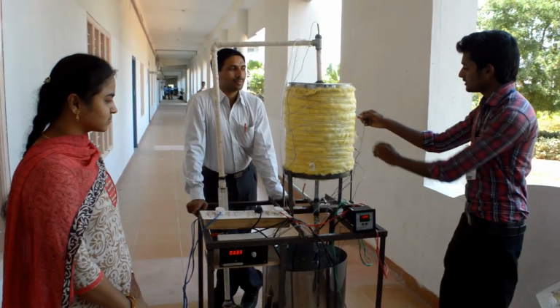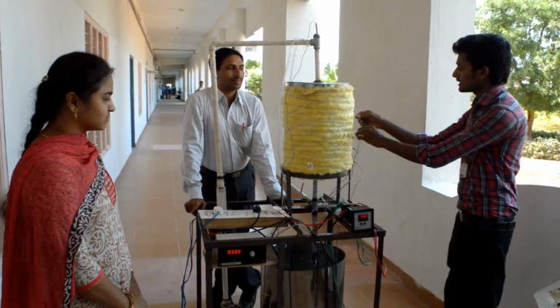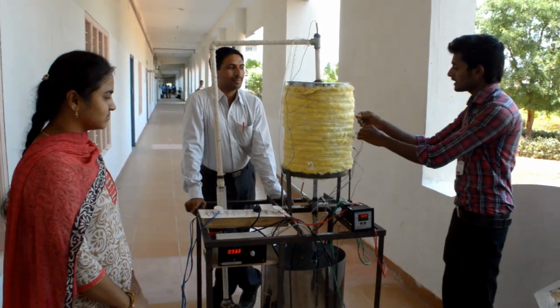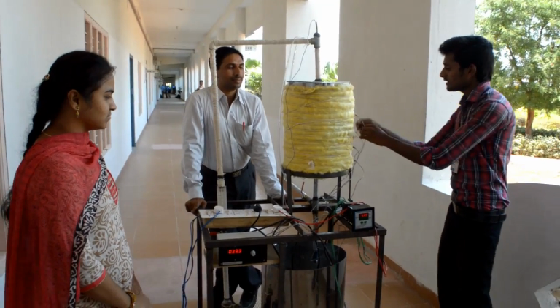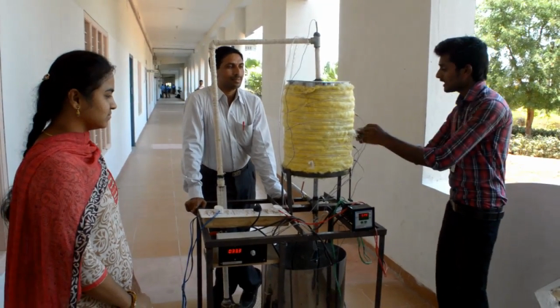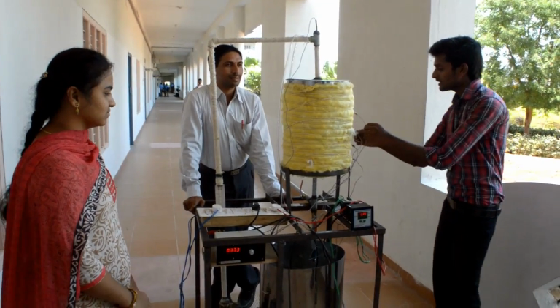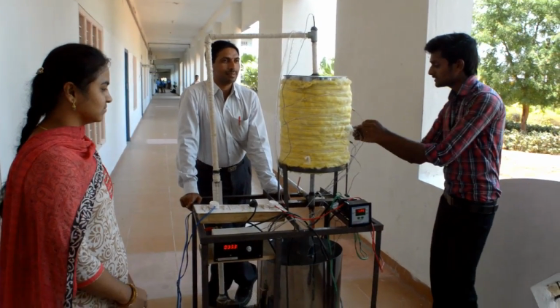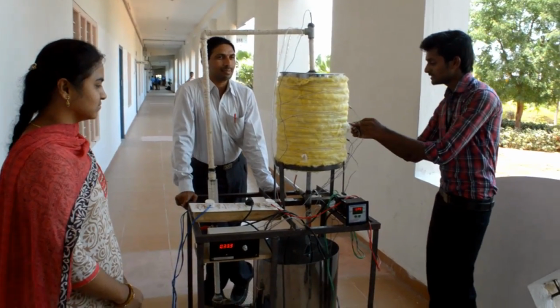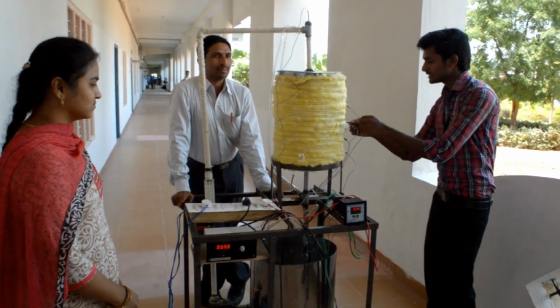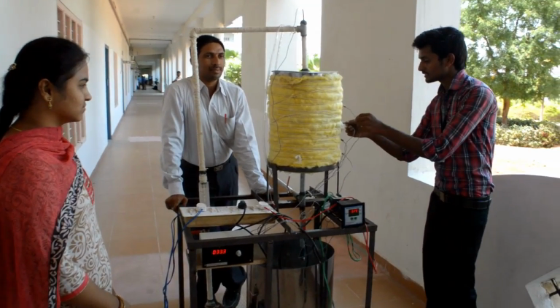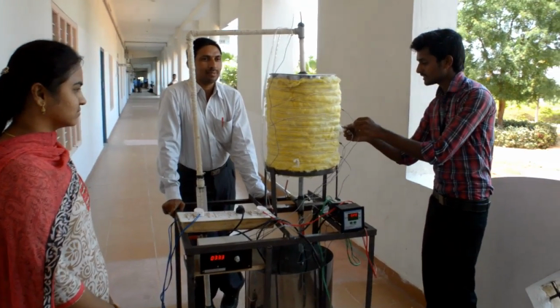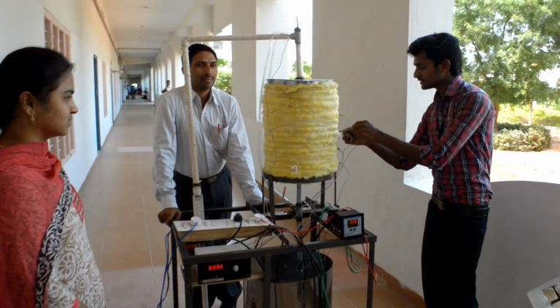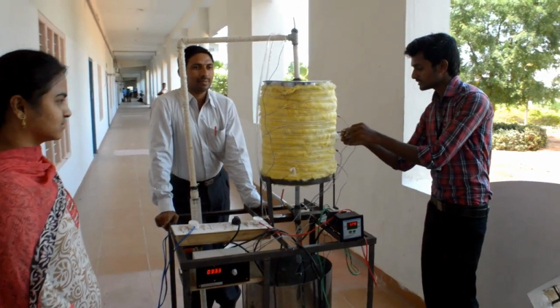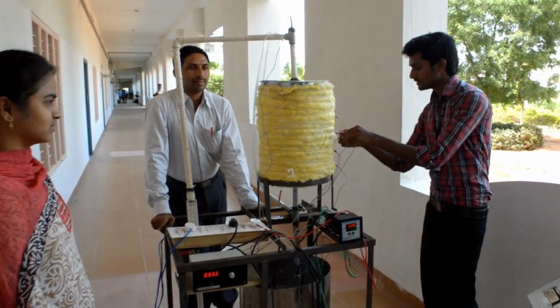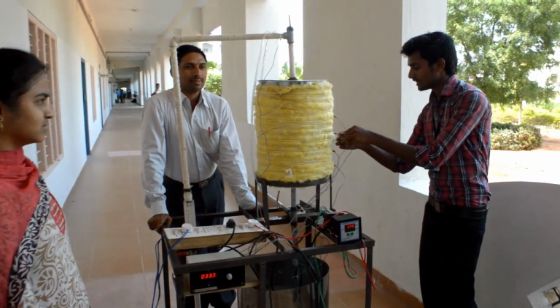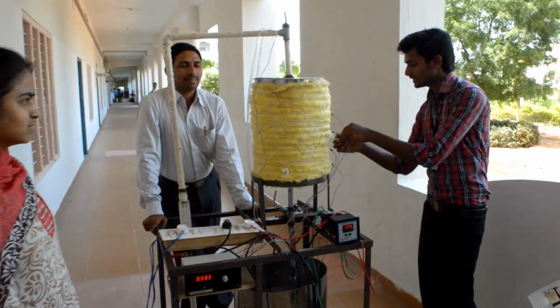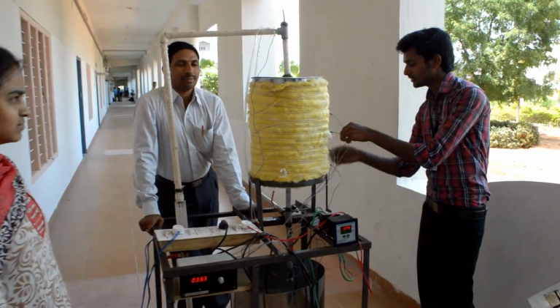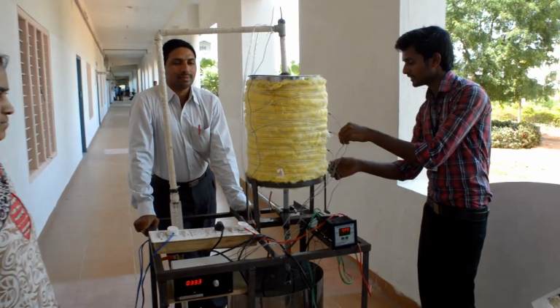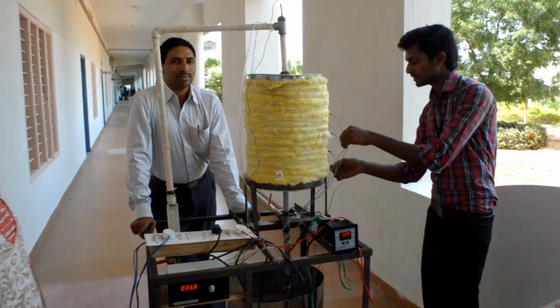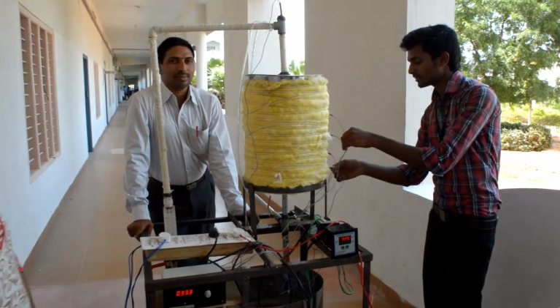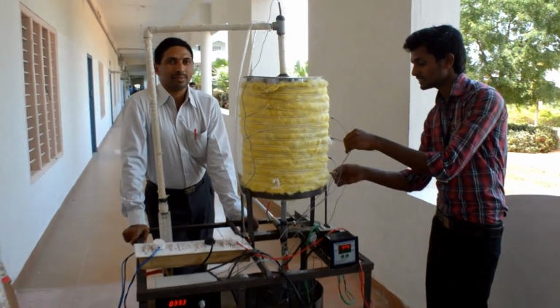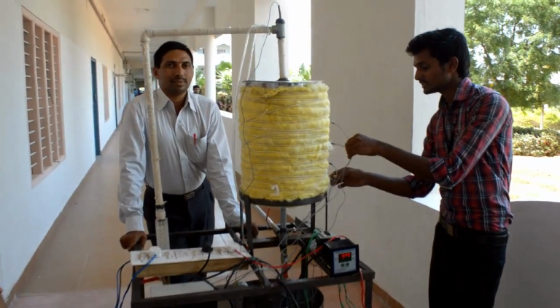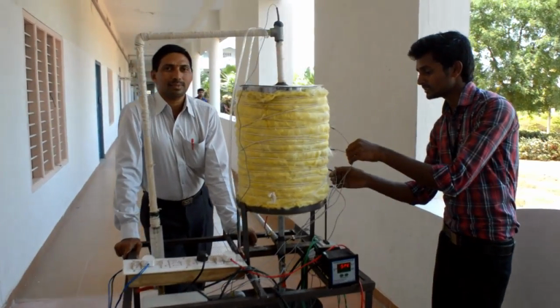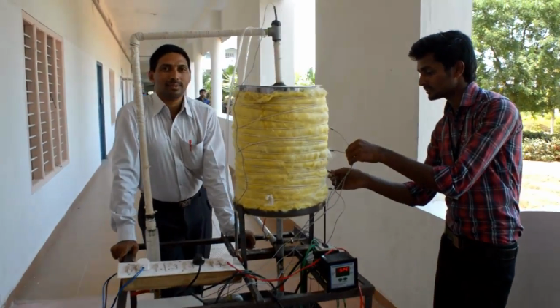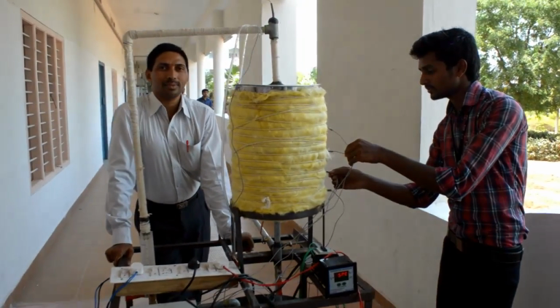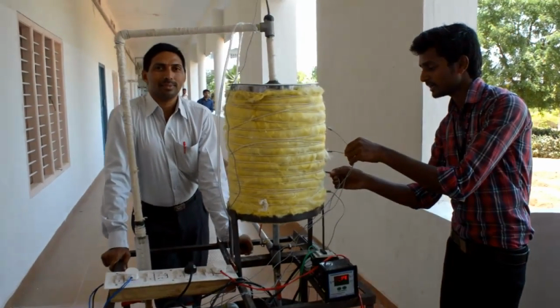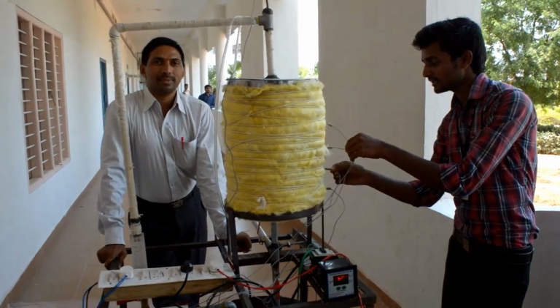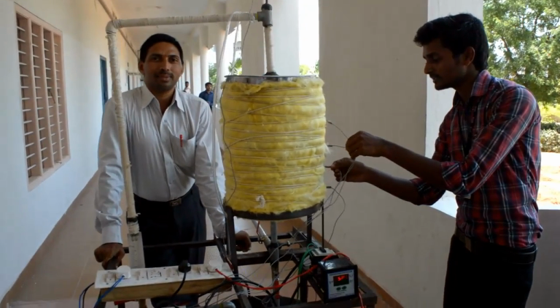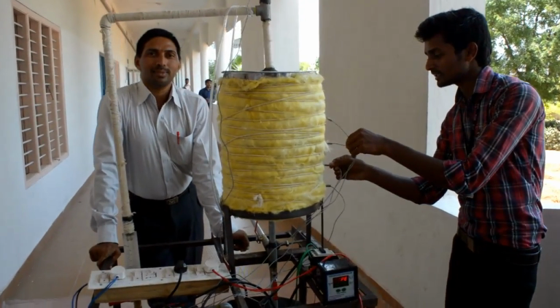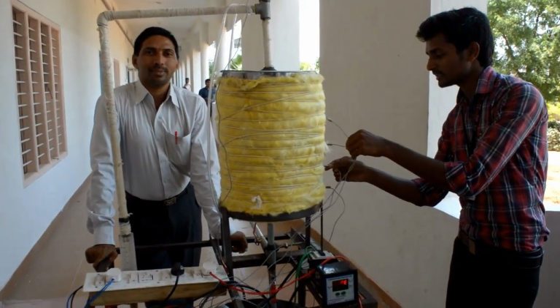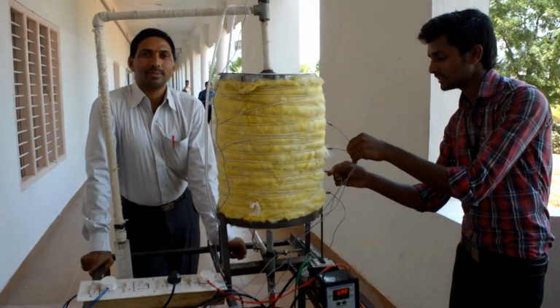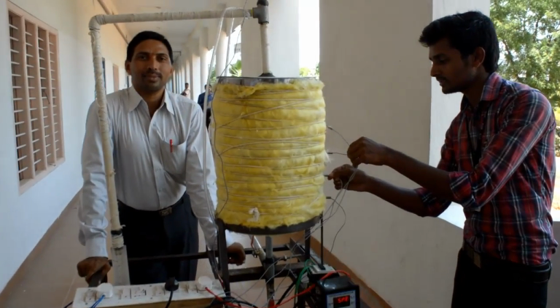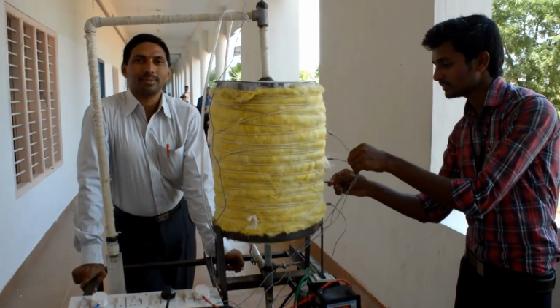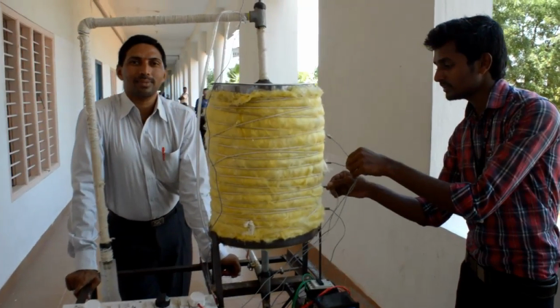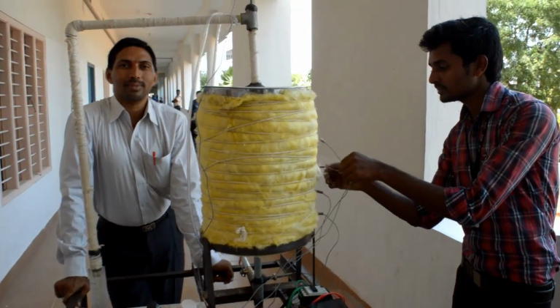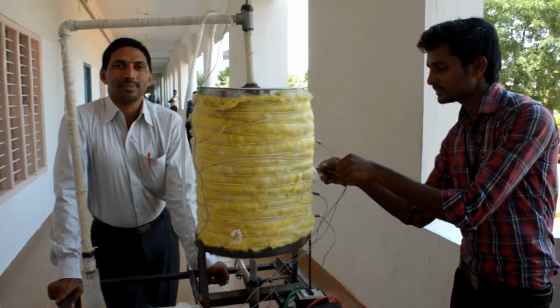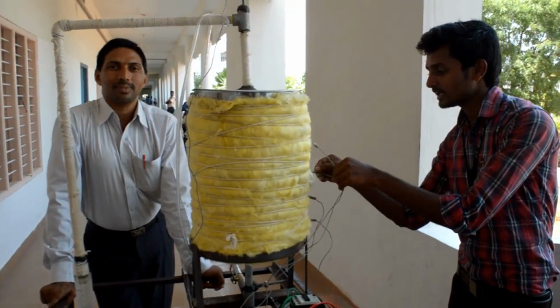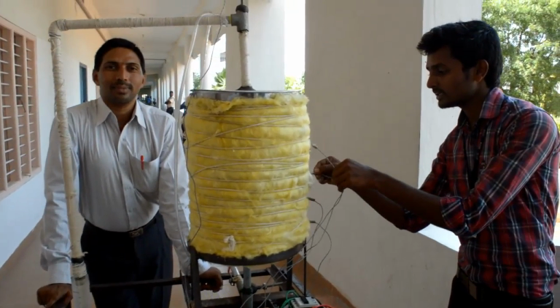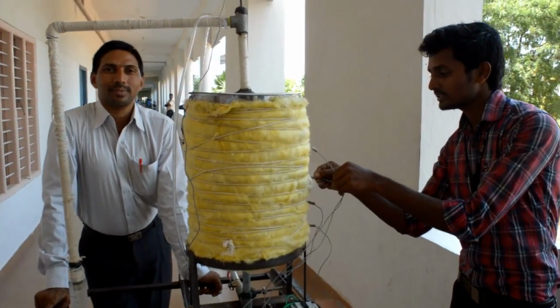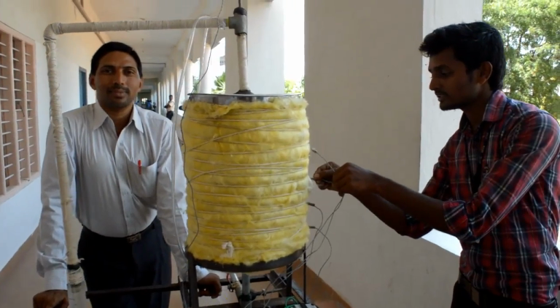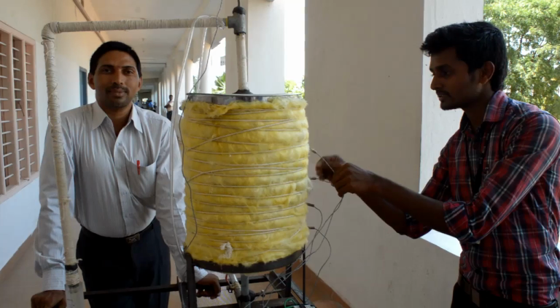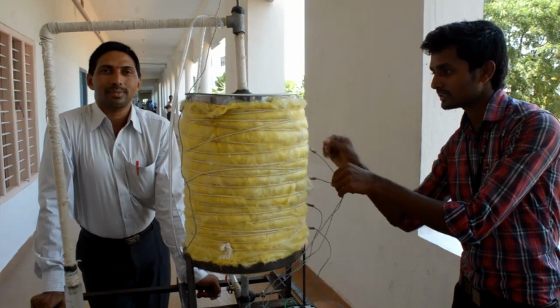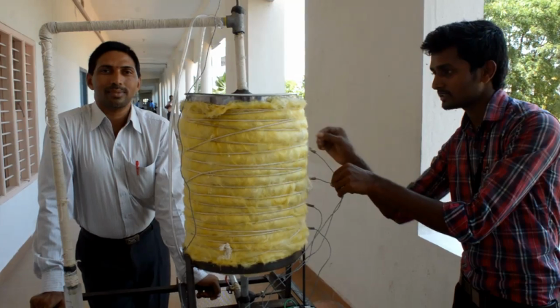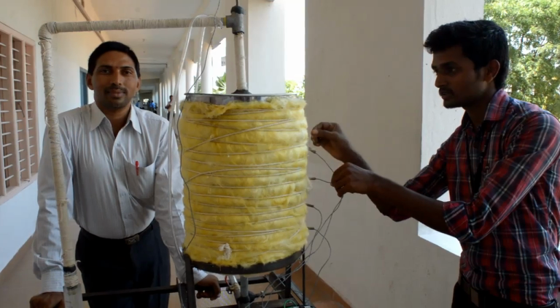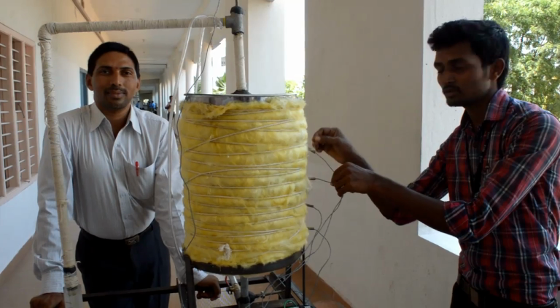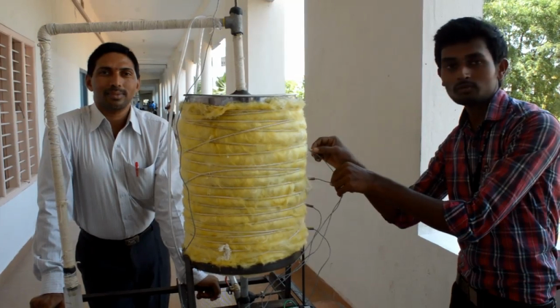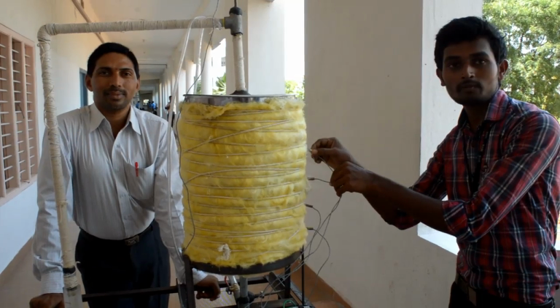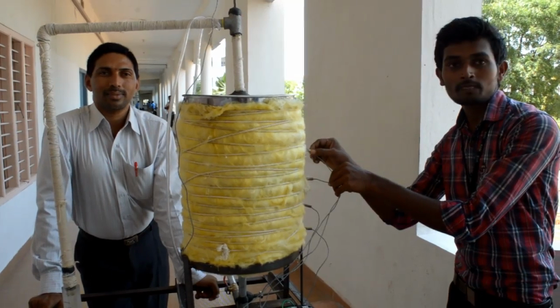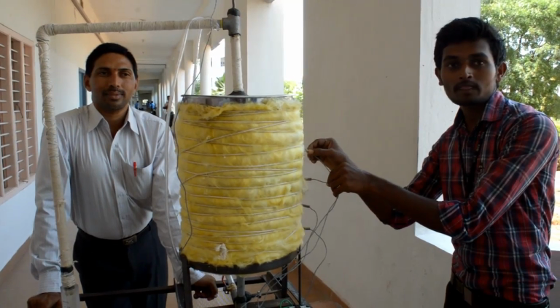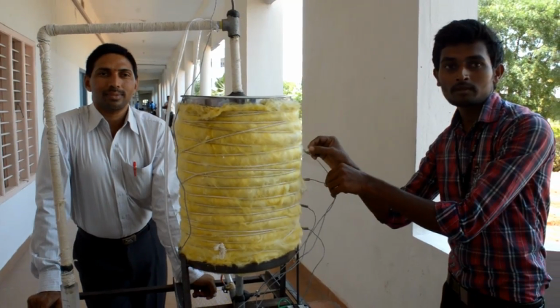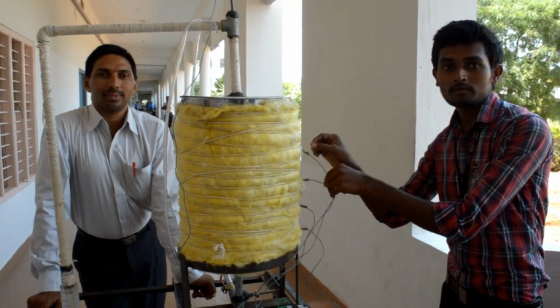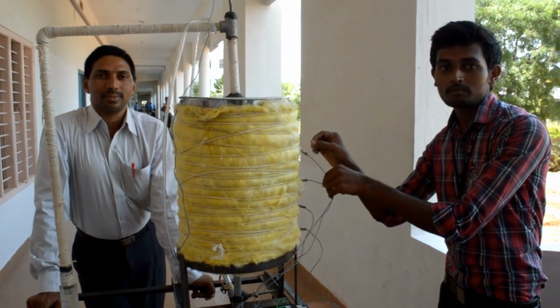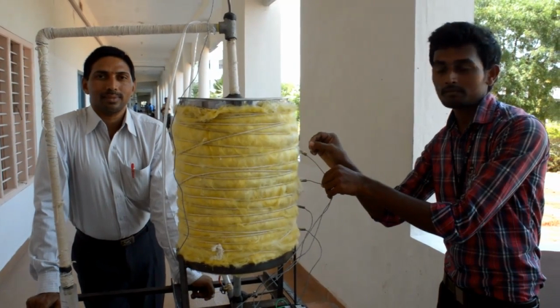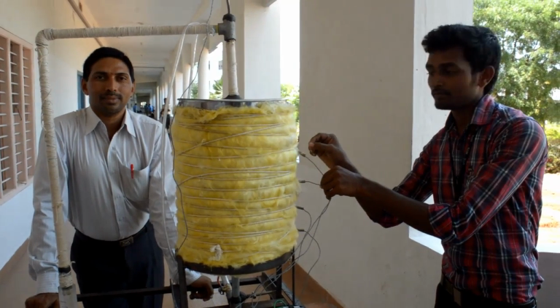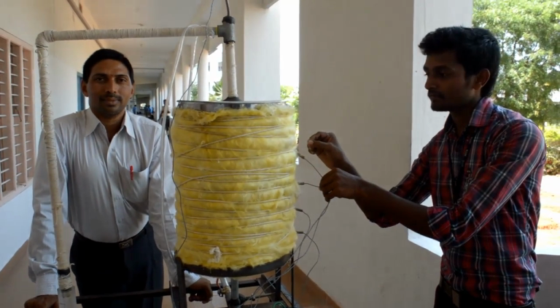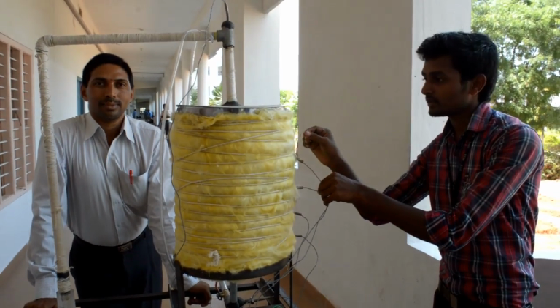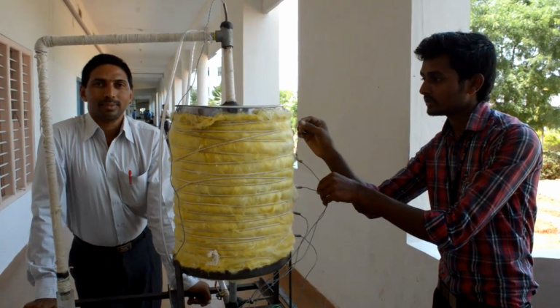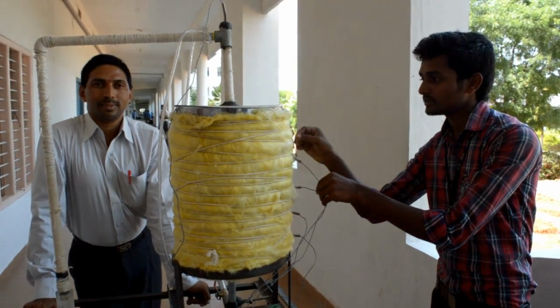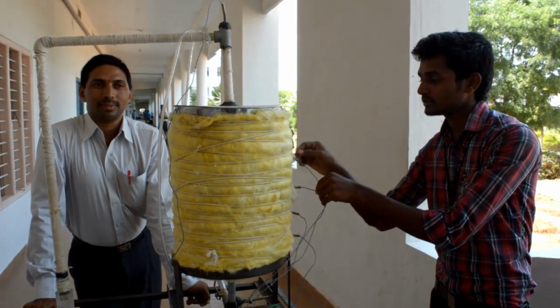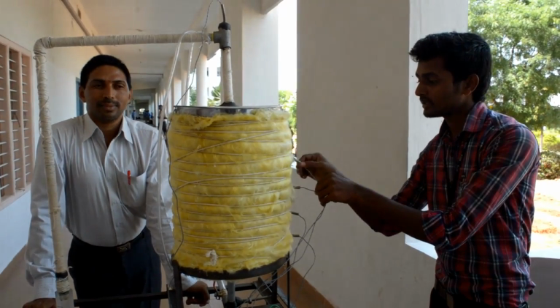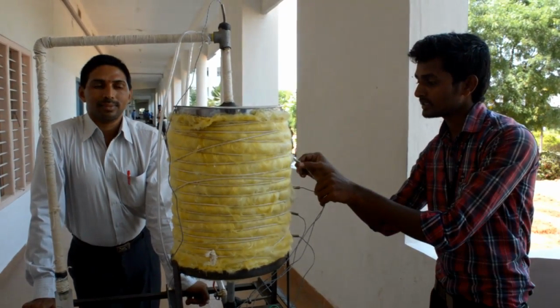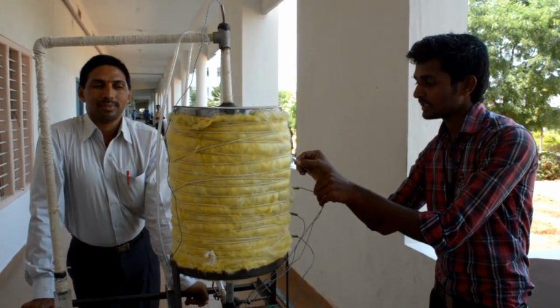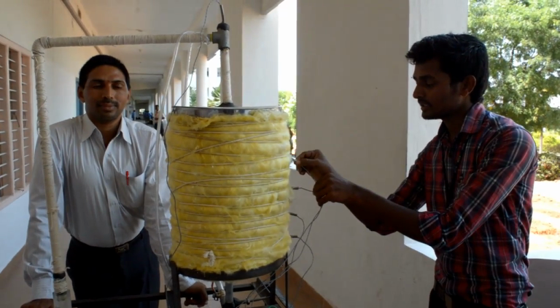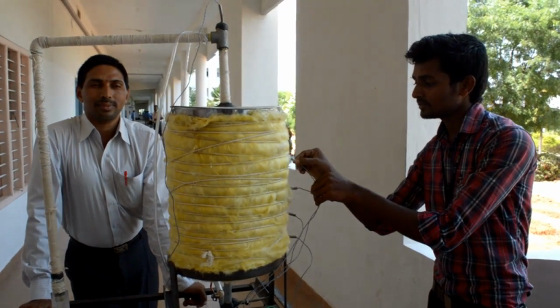These are the RTD sensors. At the right locations, we are inserting these RTD sensors into the storage tank.